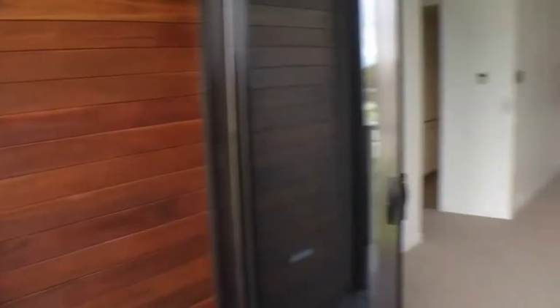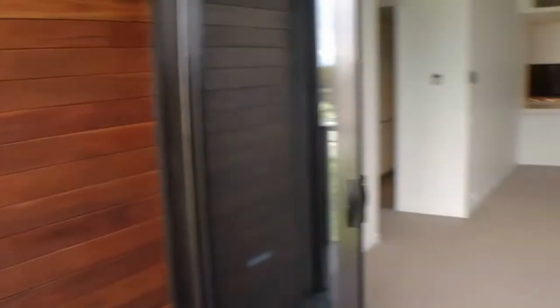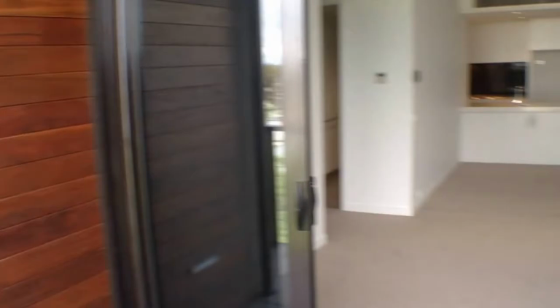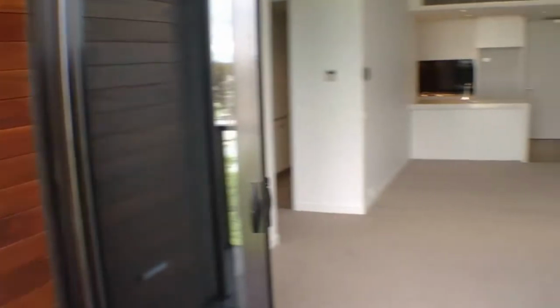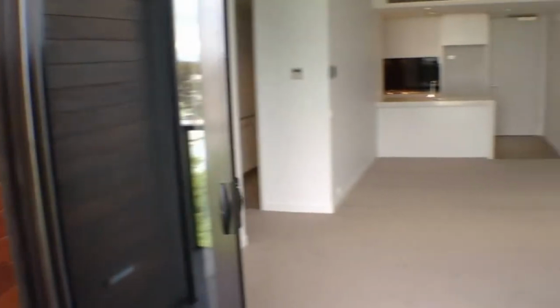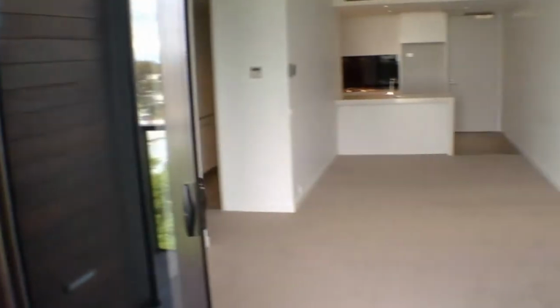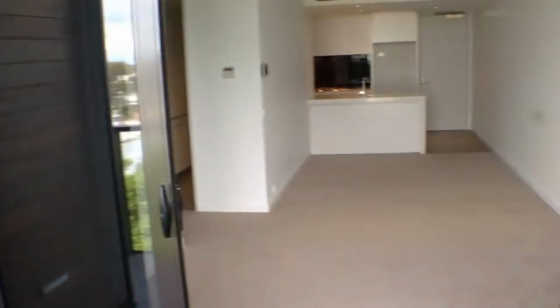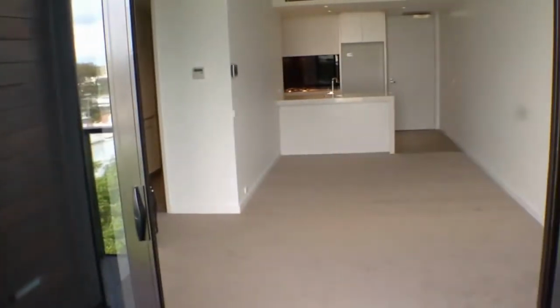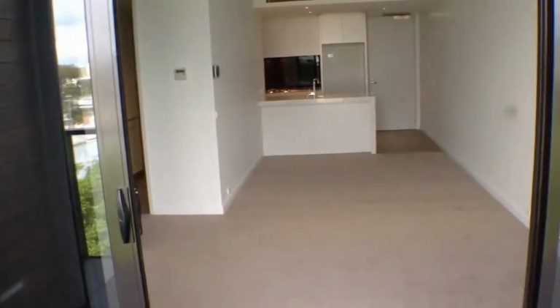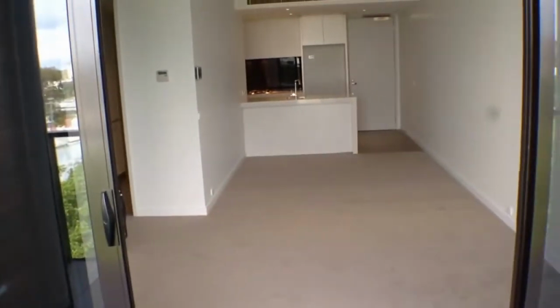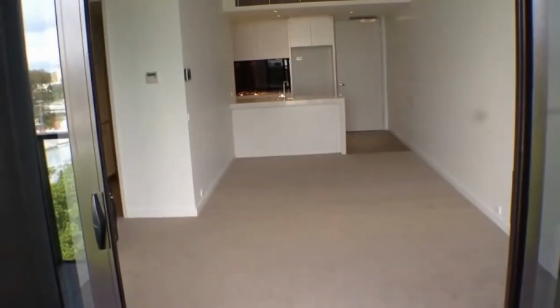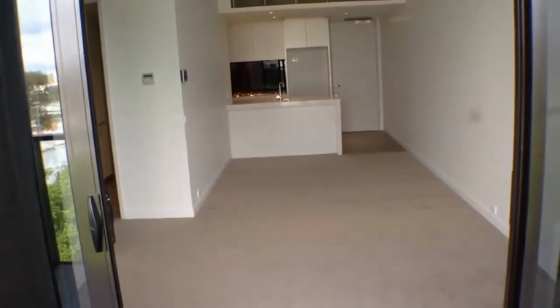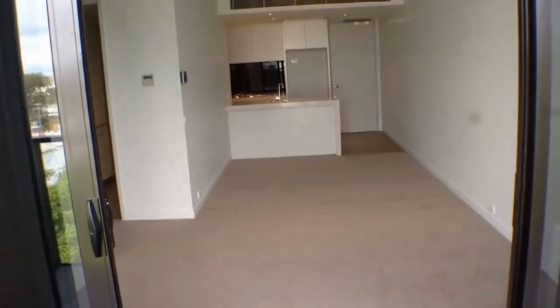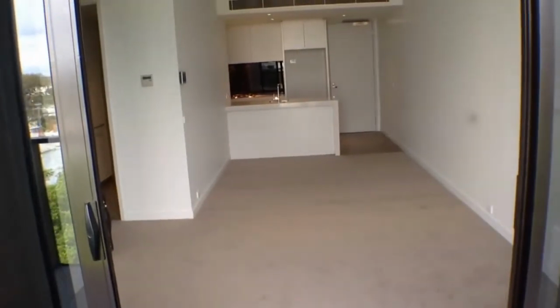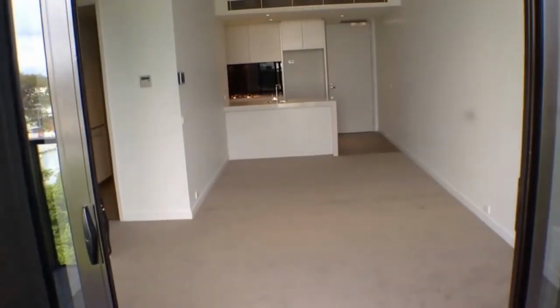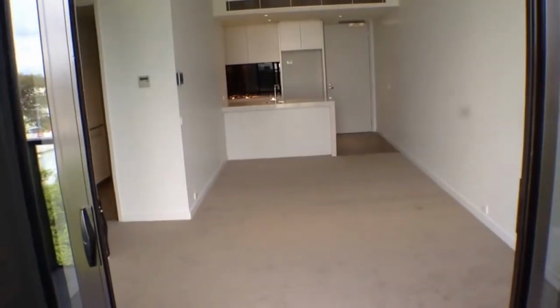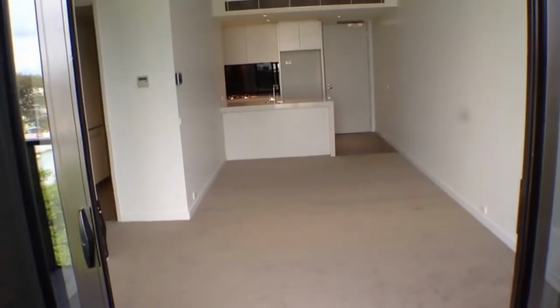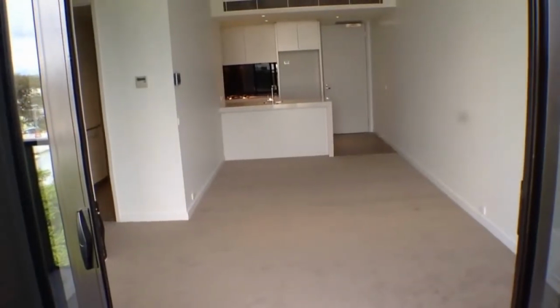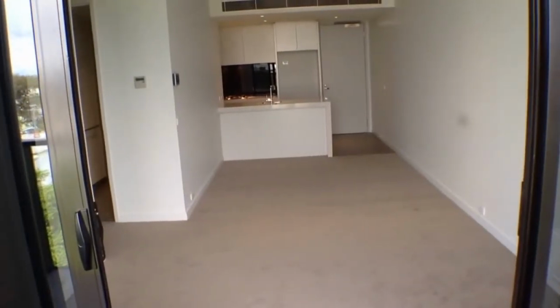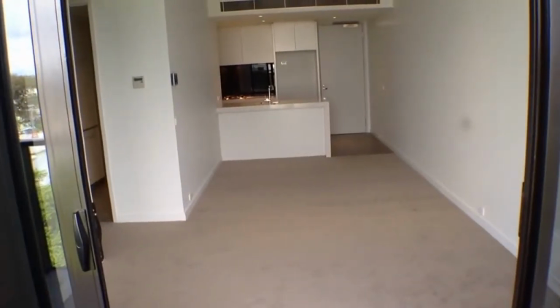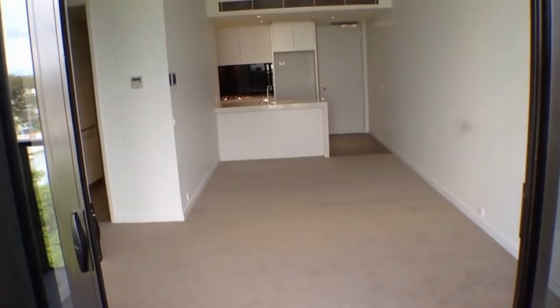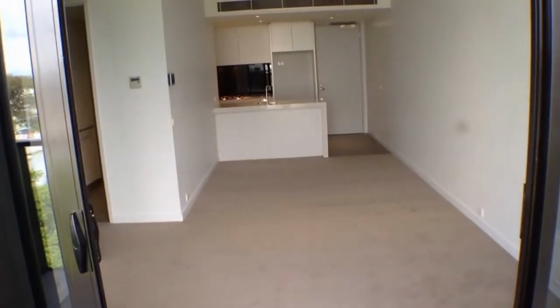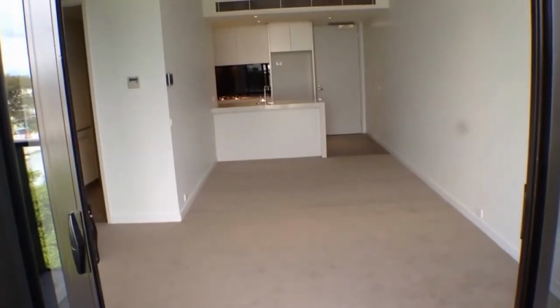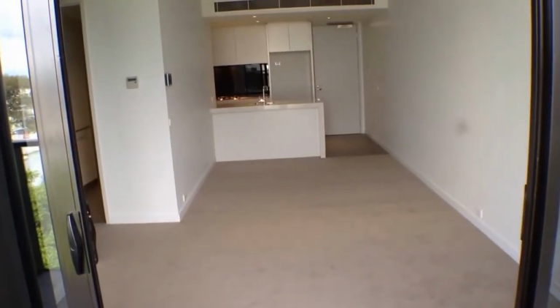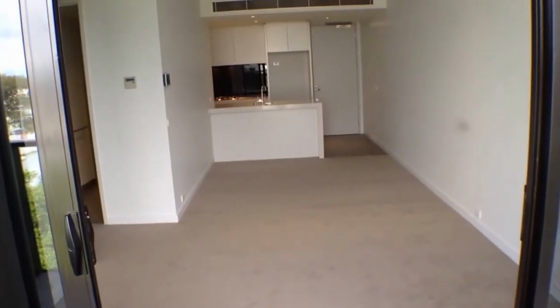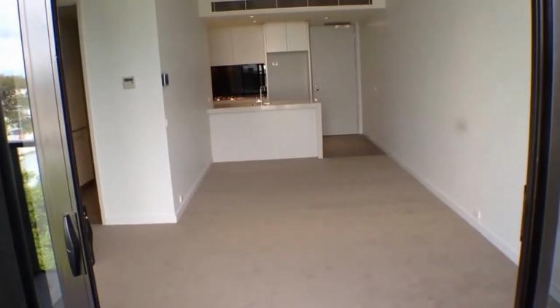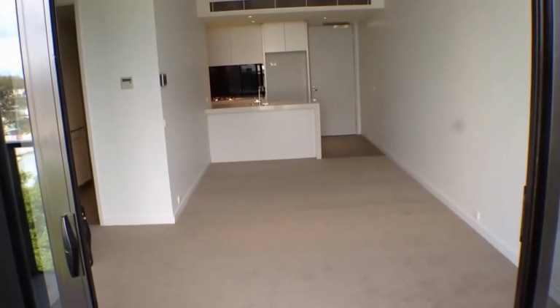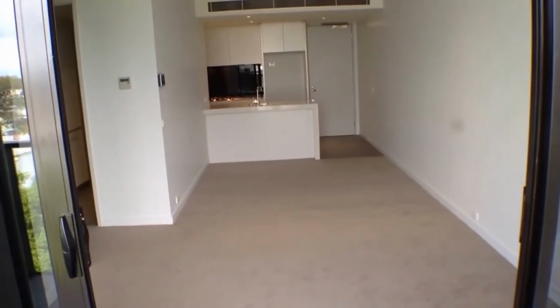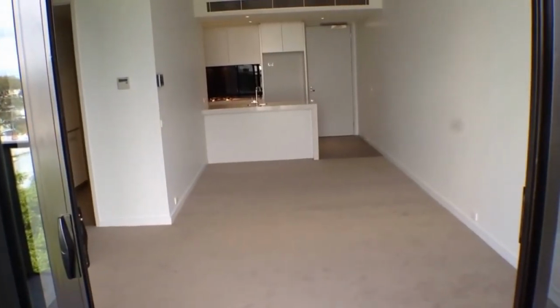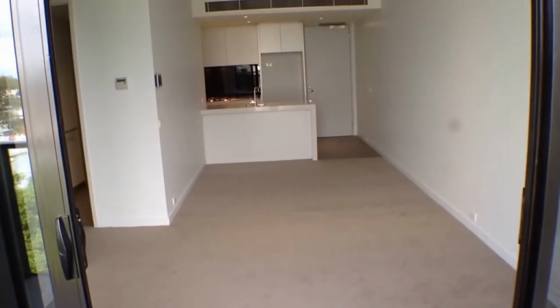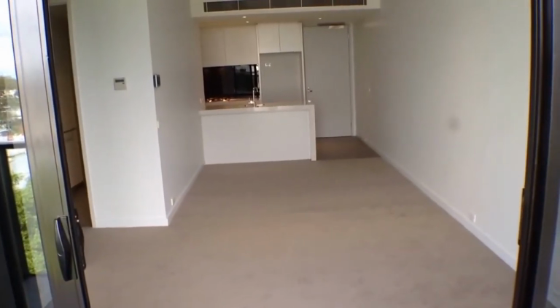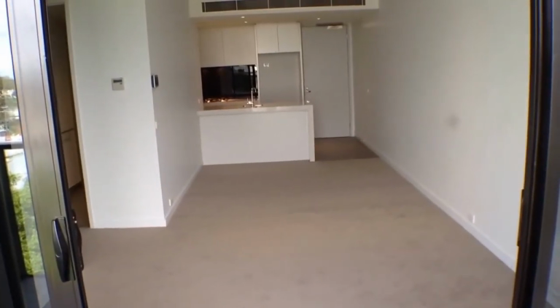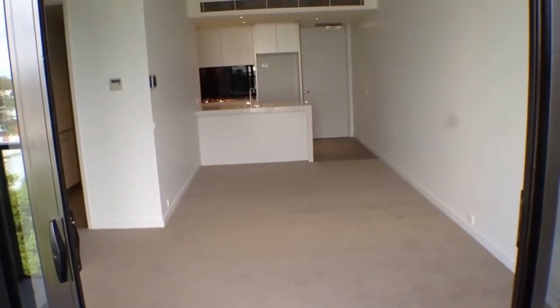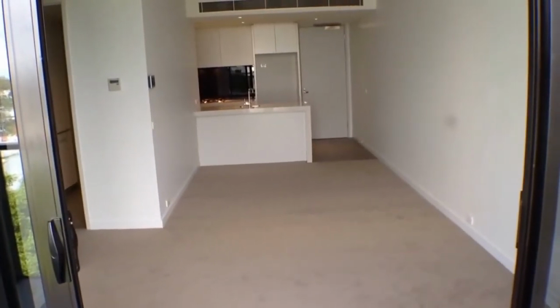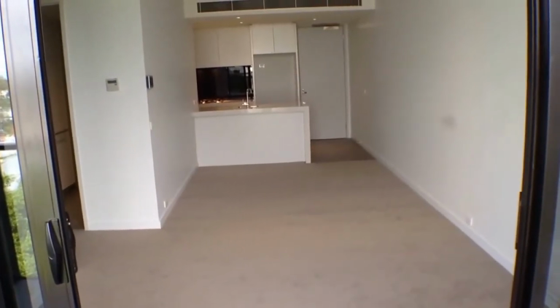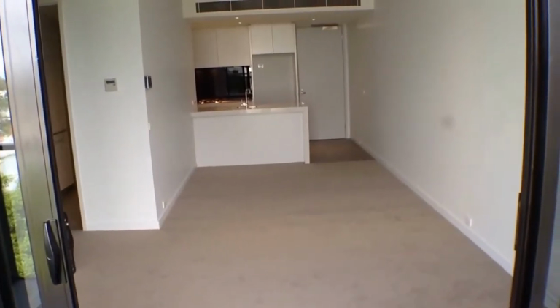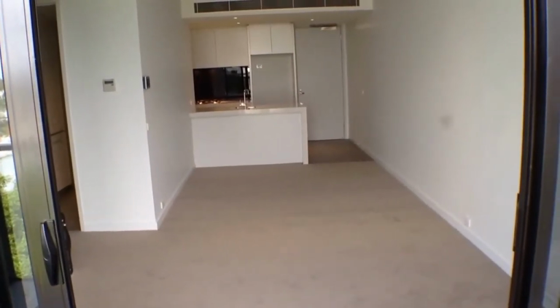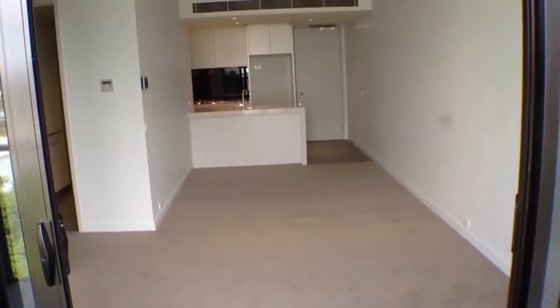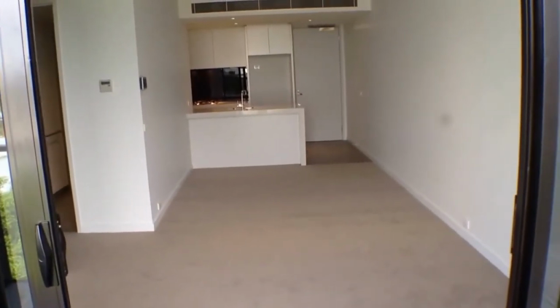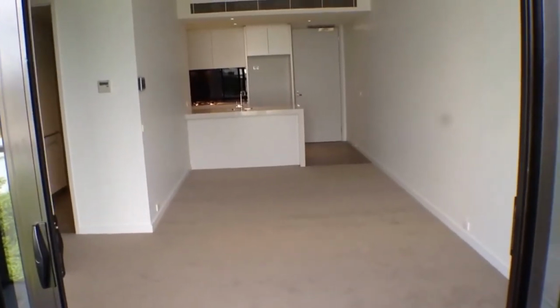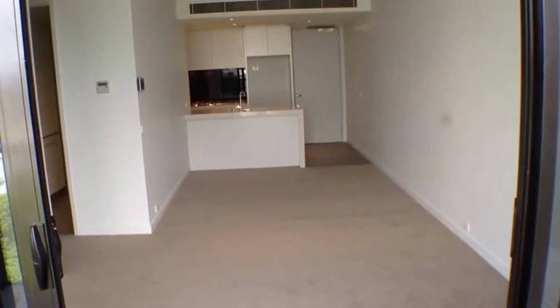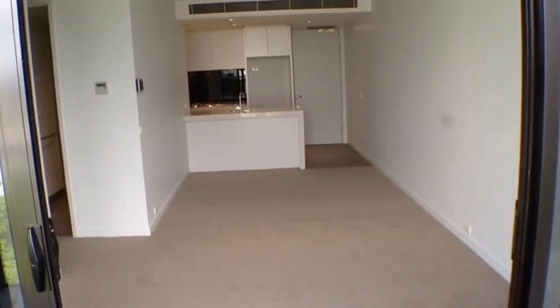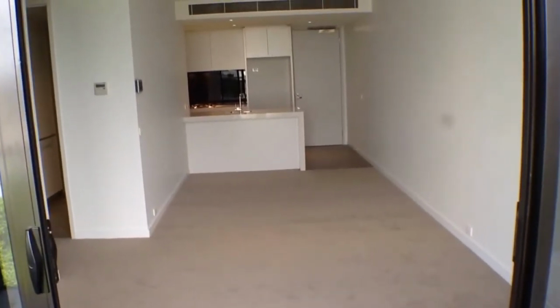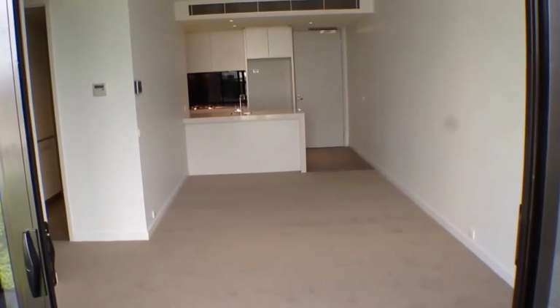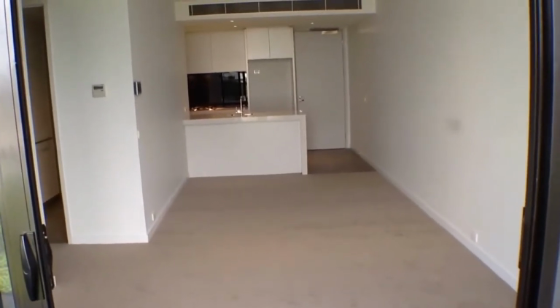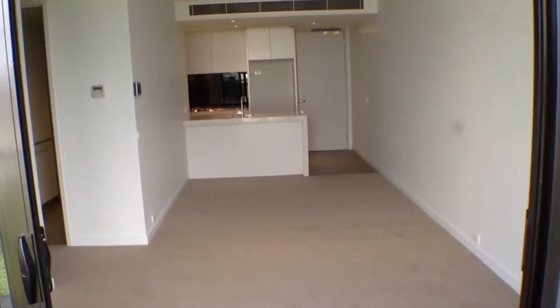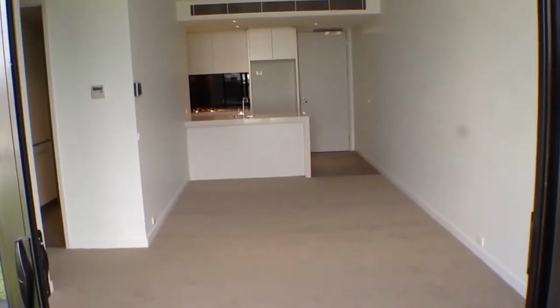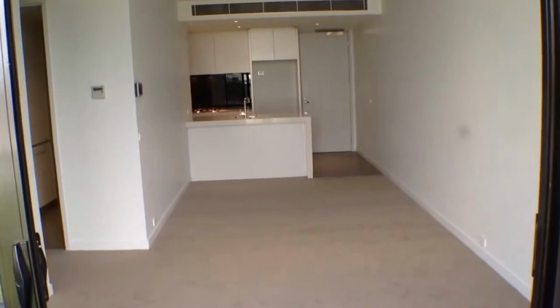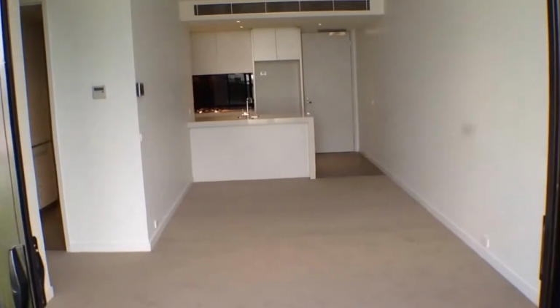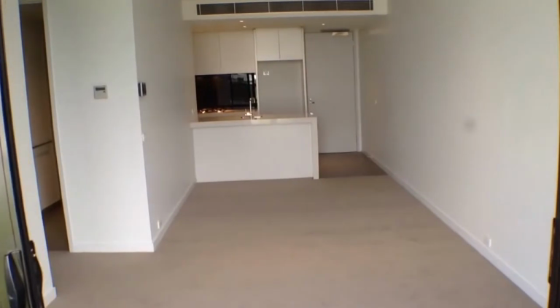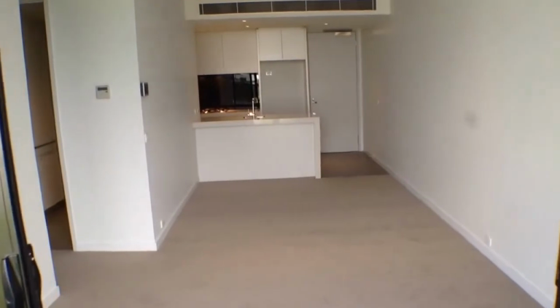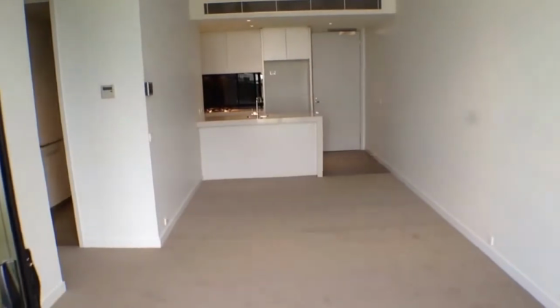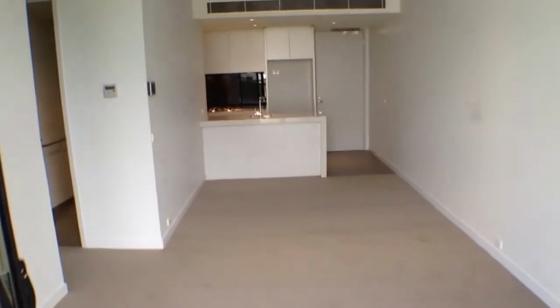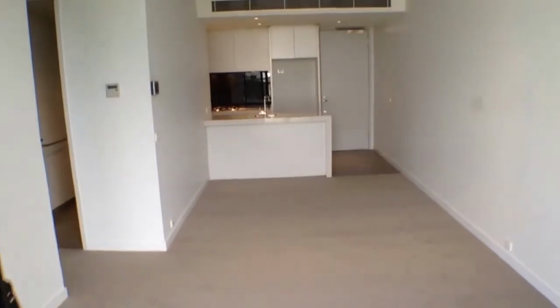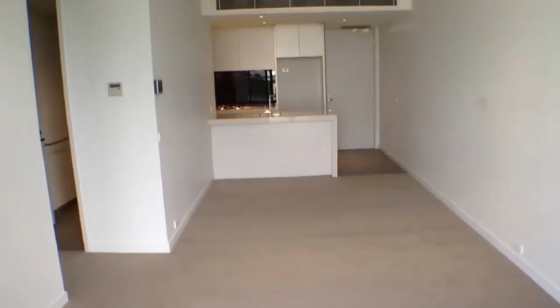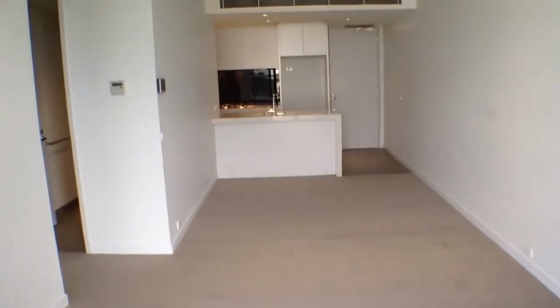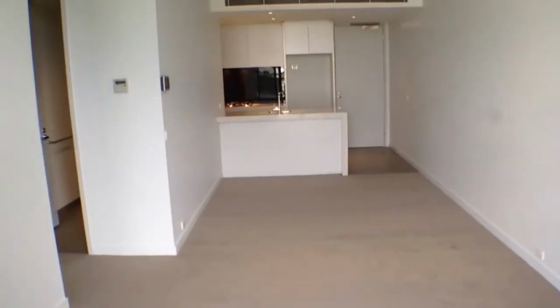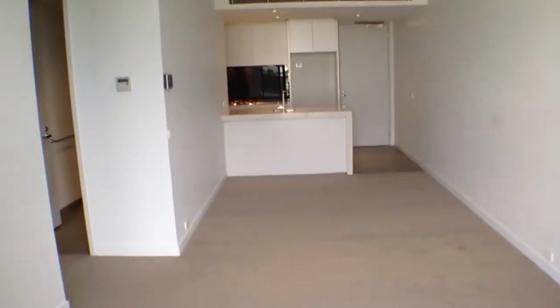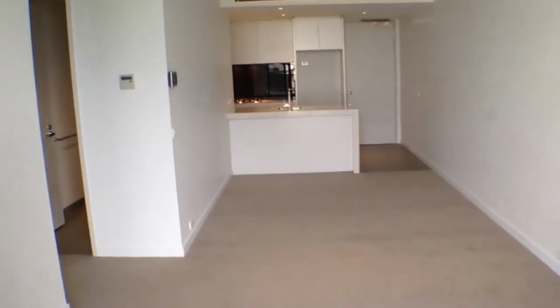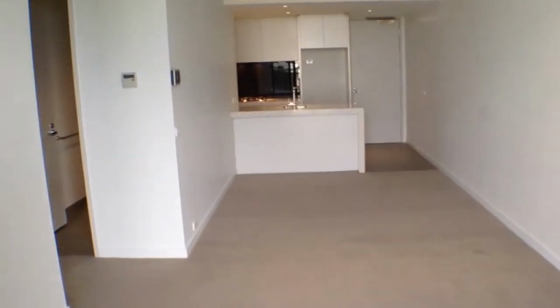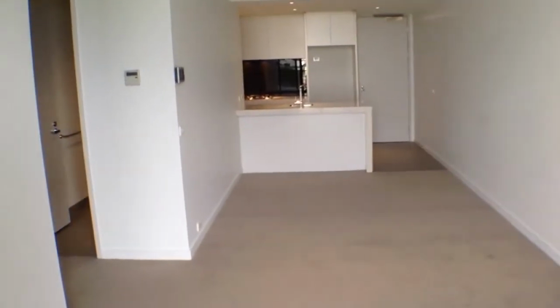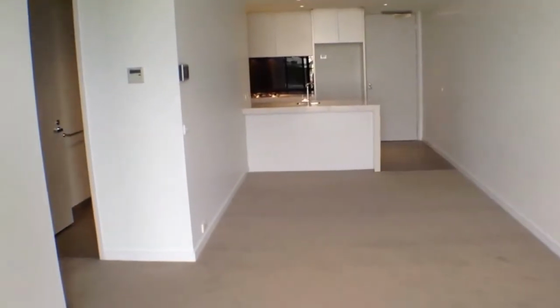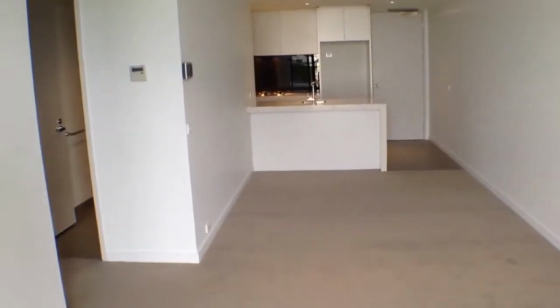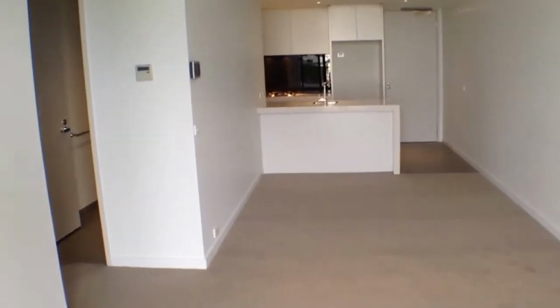Moving back into the property, as you can see the living room is an excellent size — there's plenty of room for a couch and TV setup and also a dining room table and chairs.